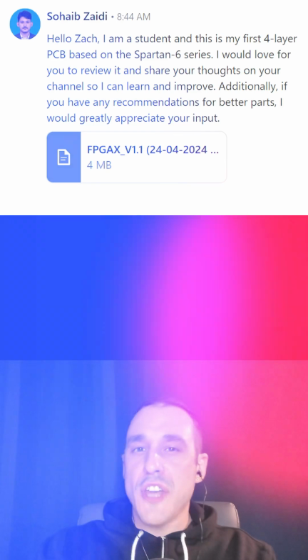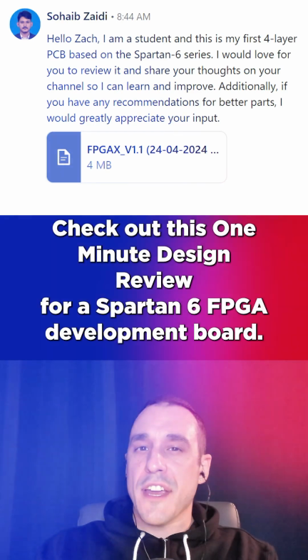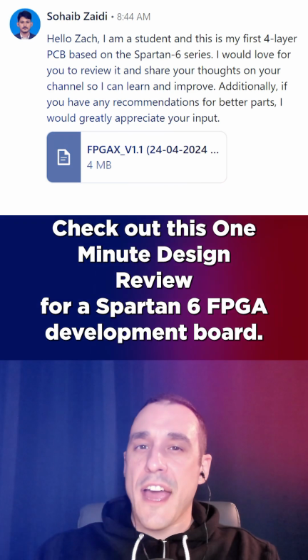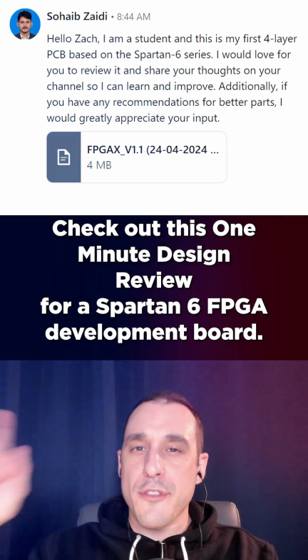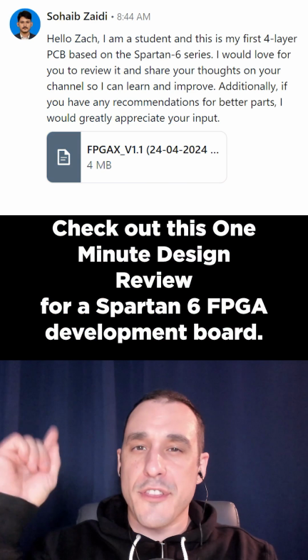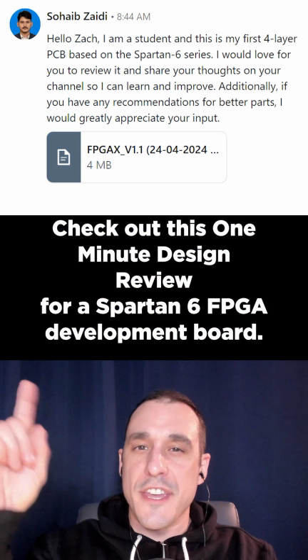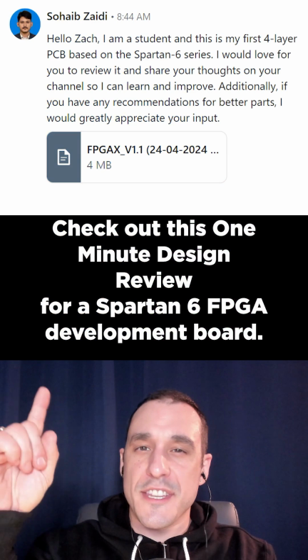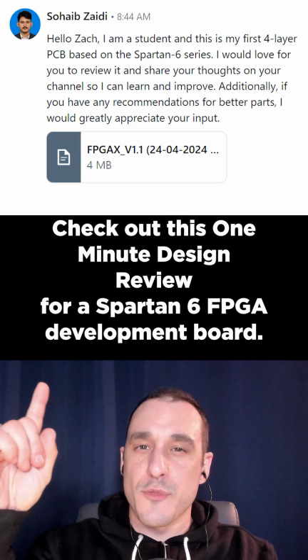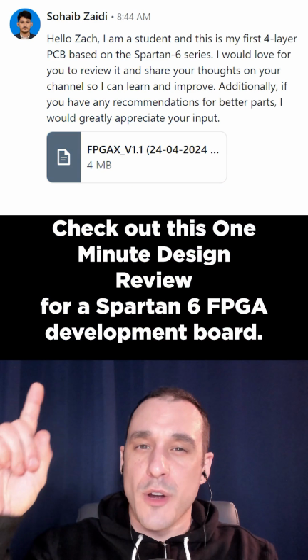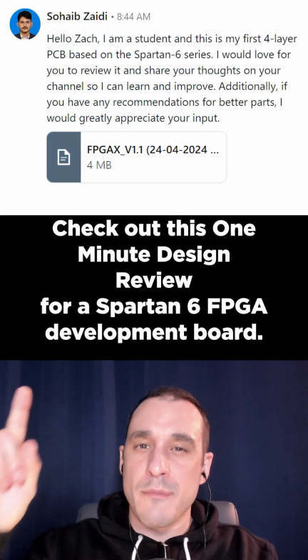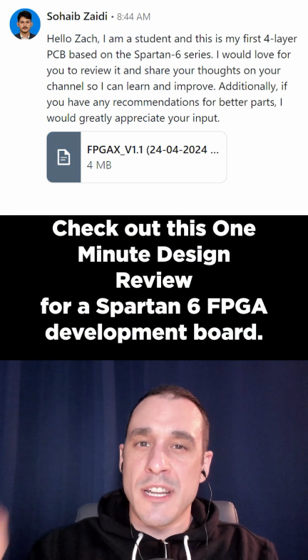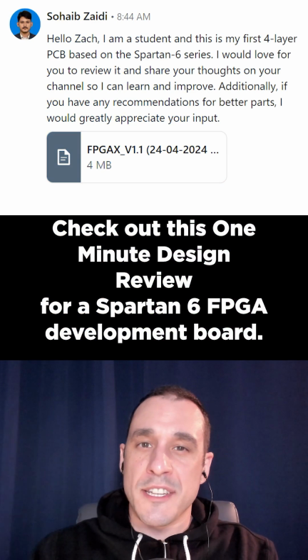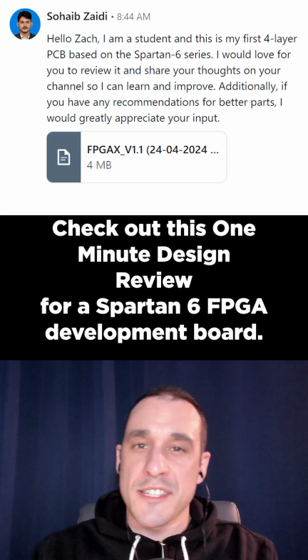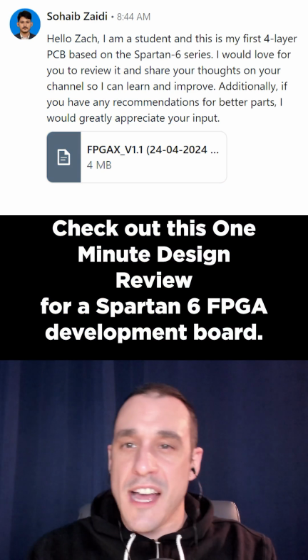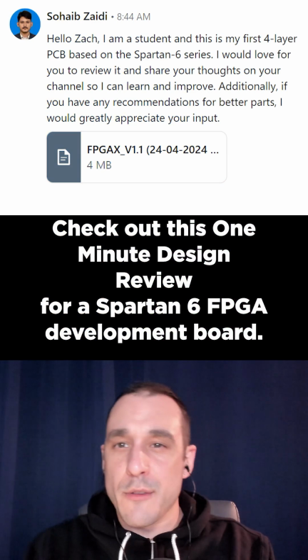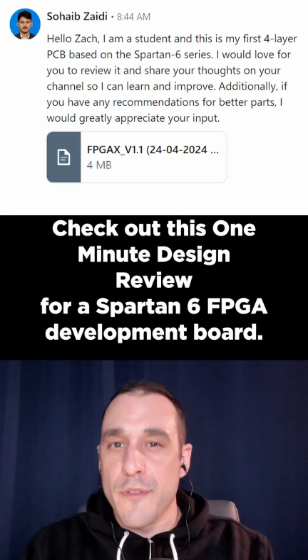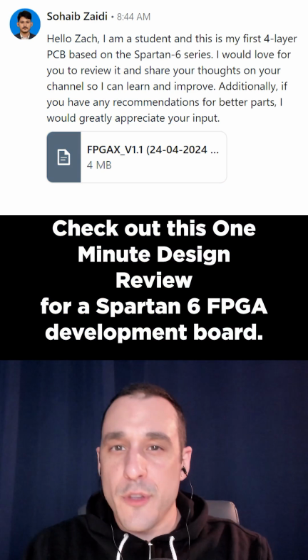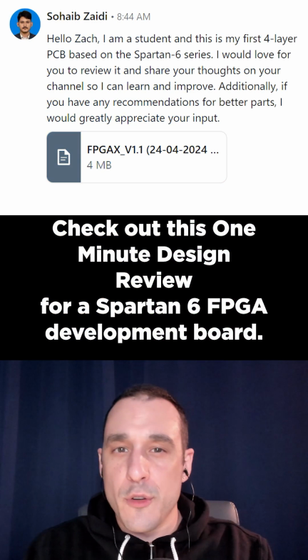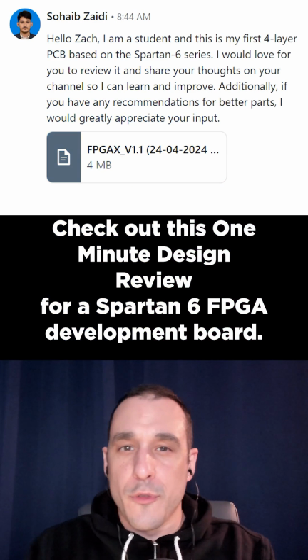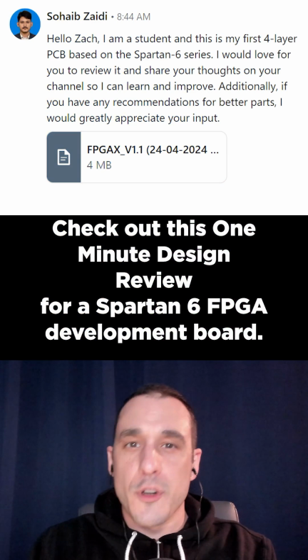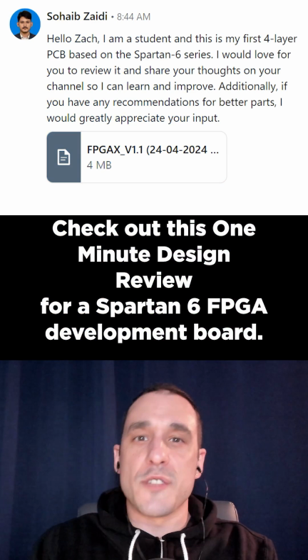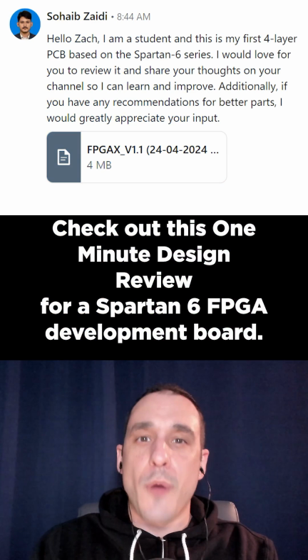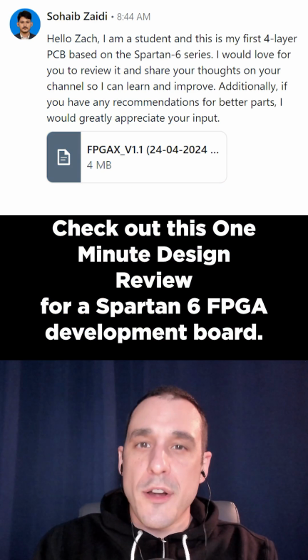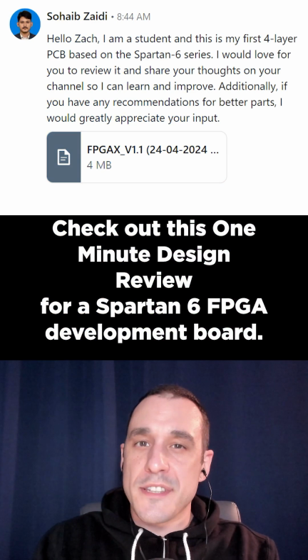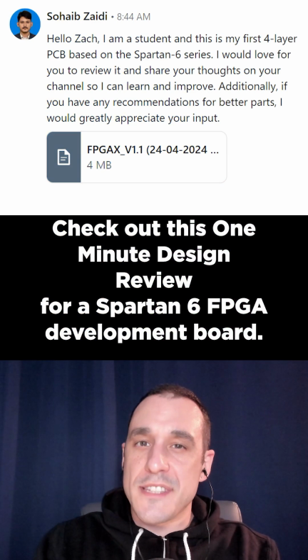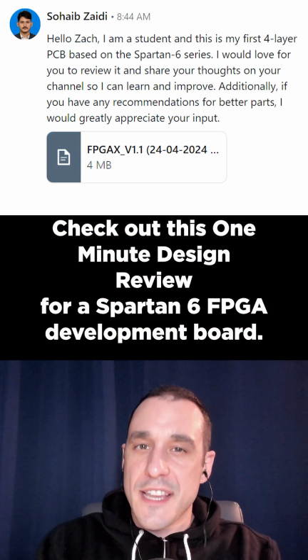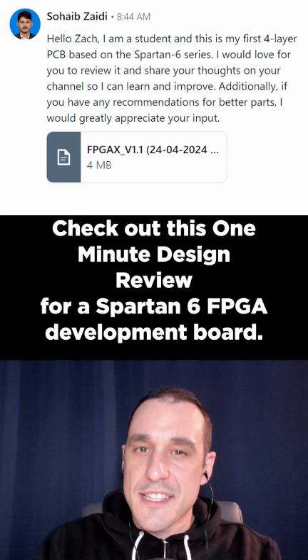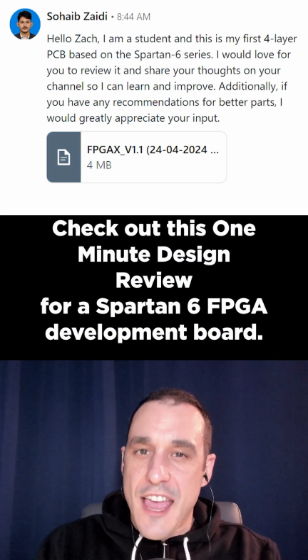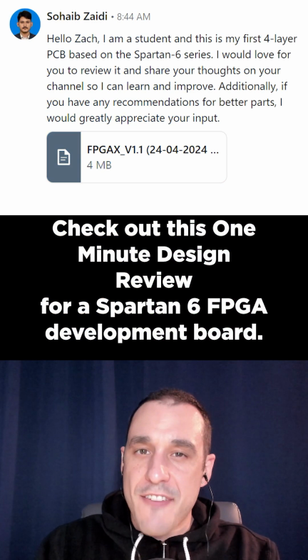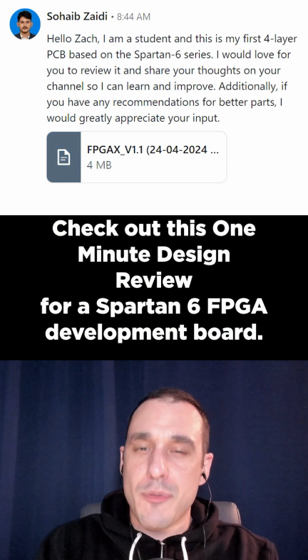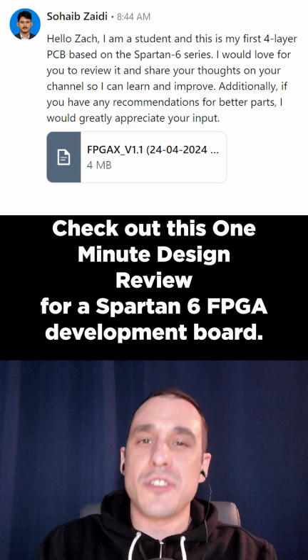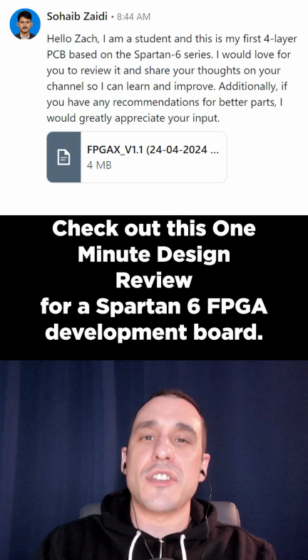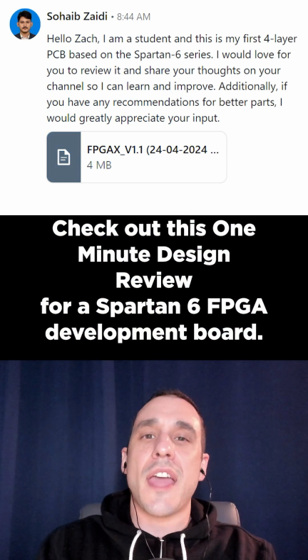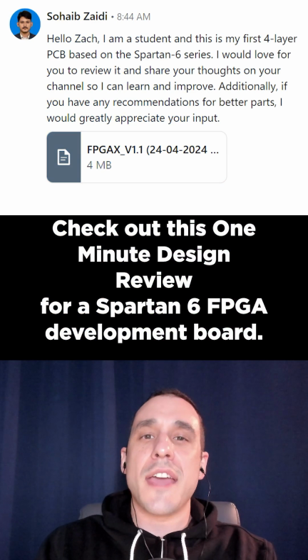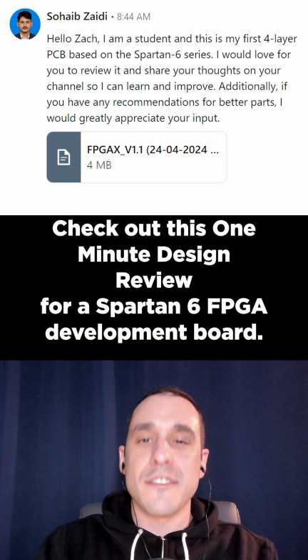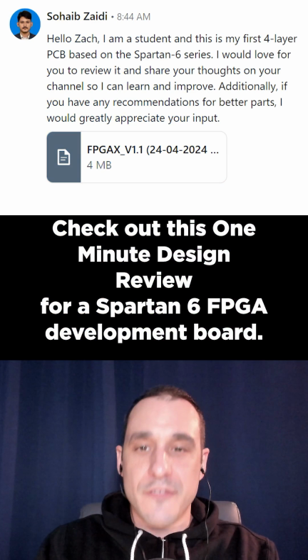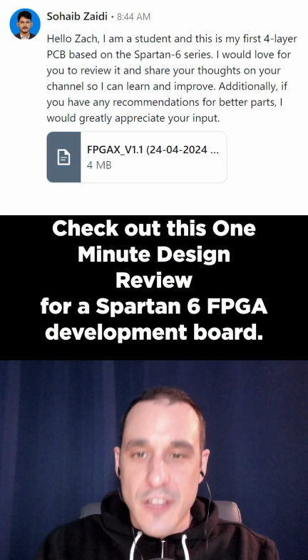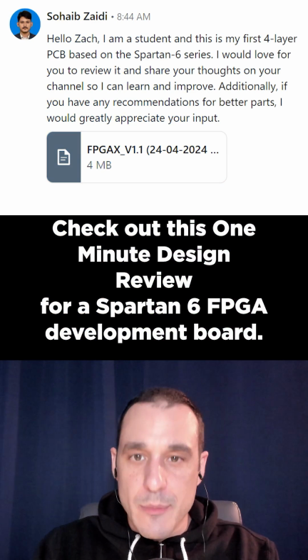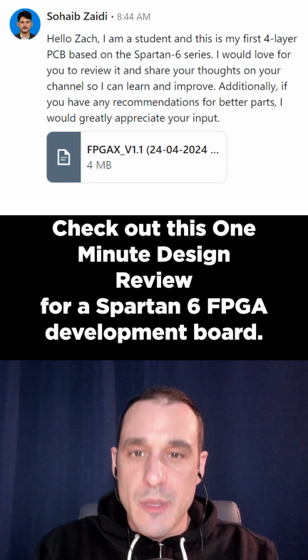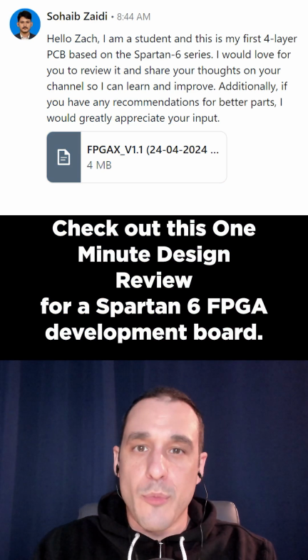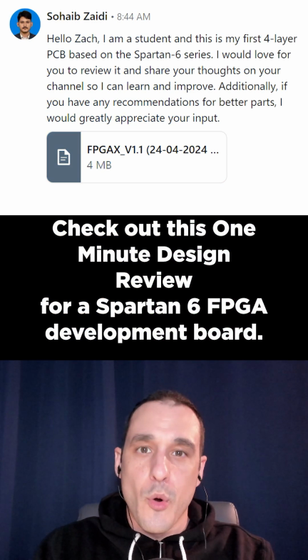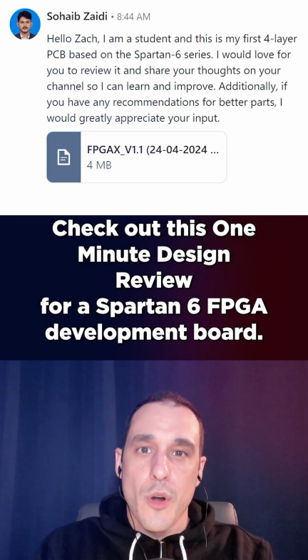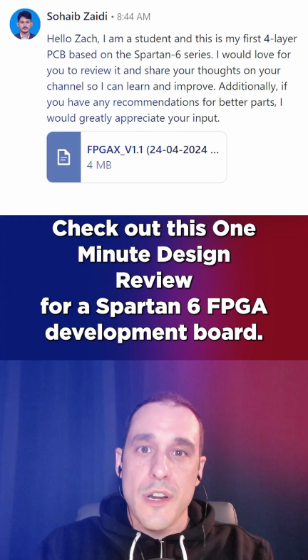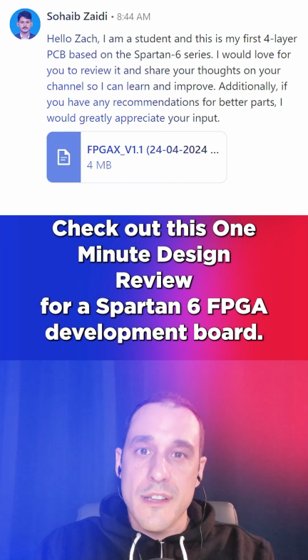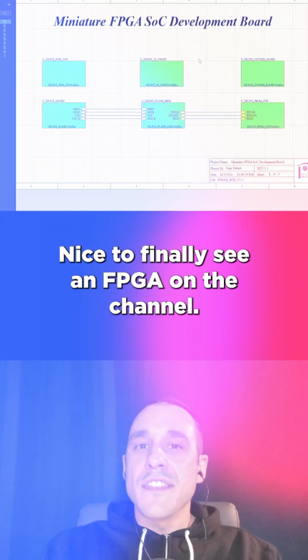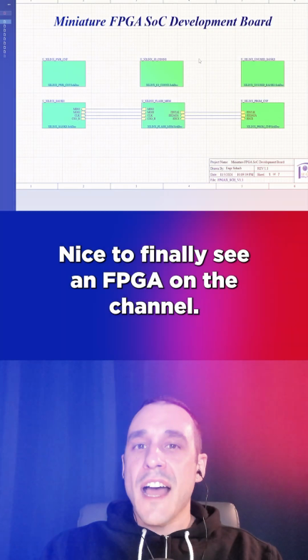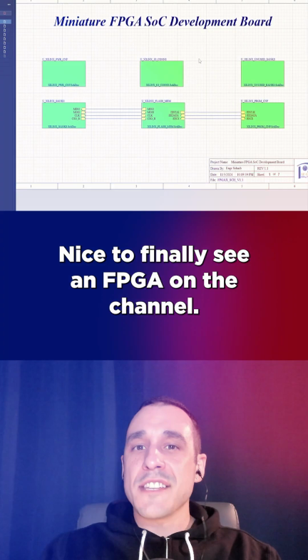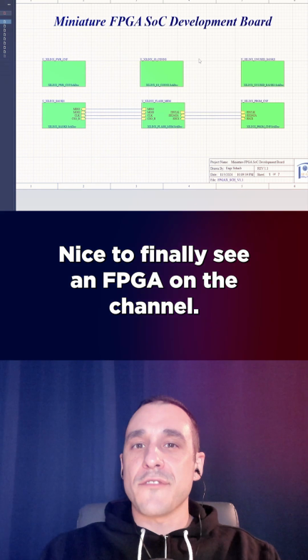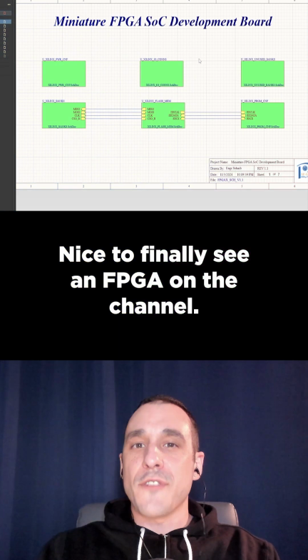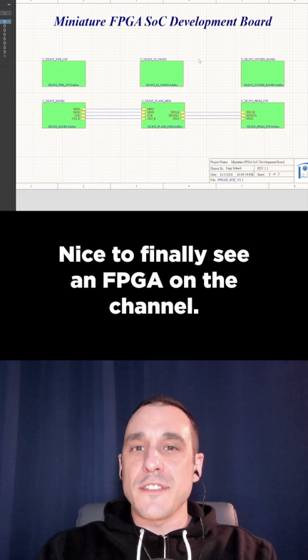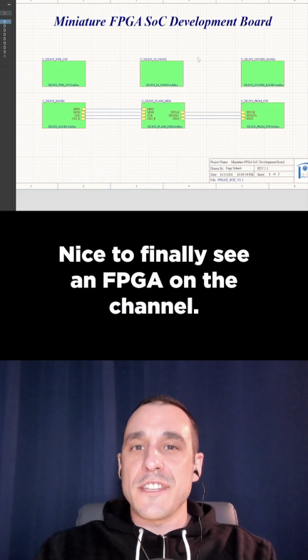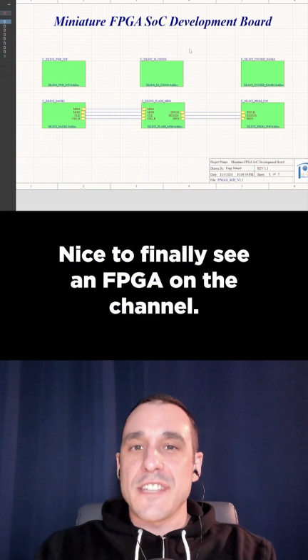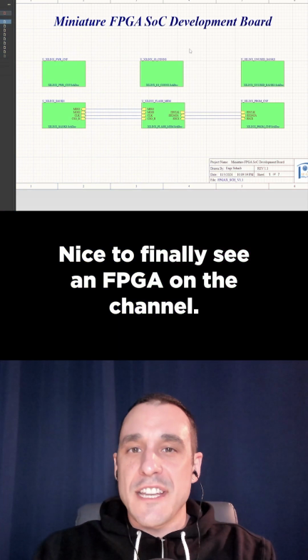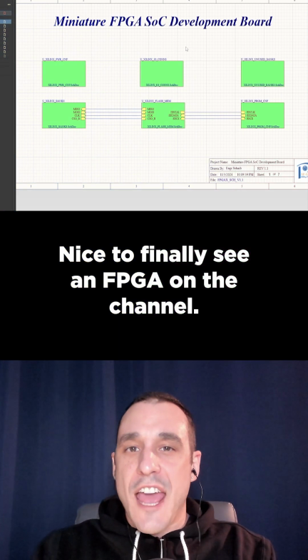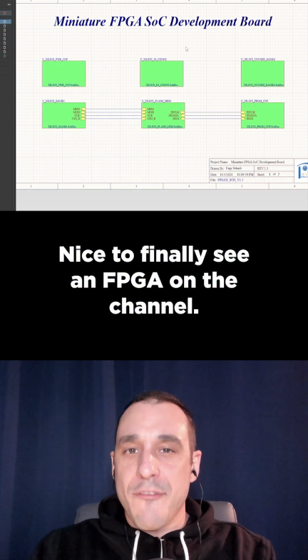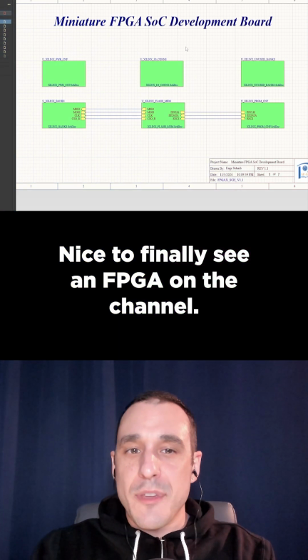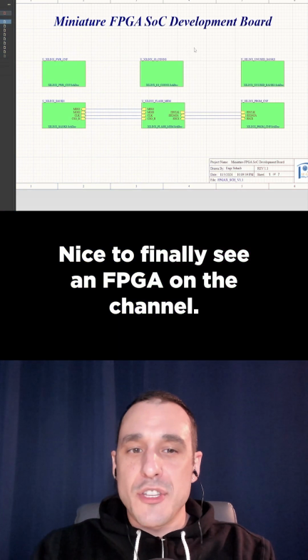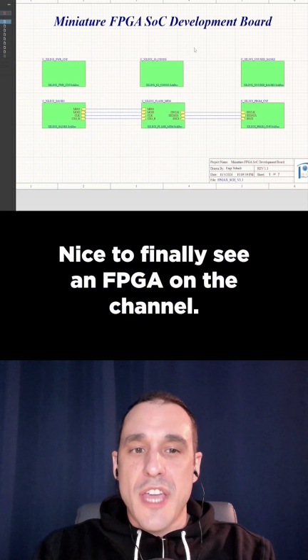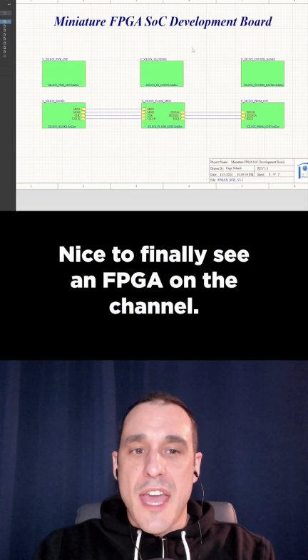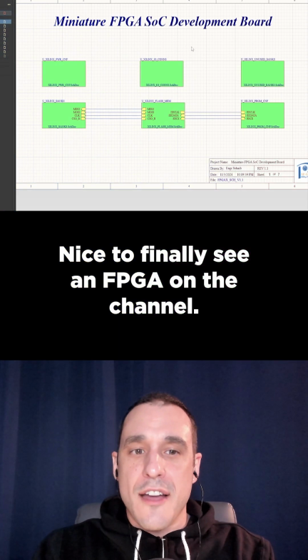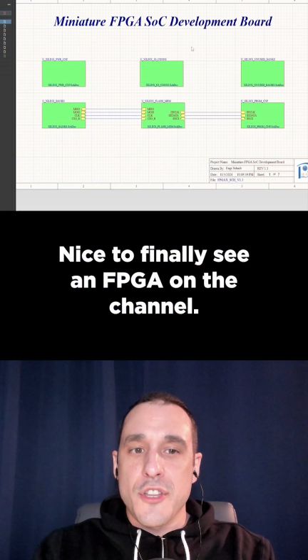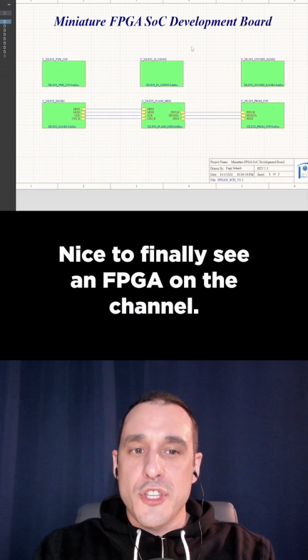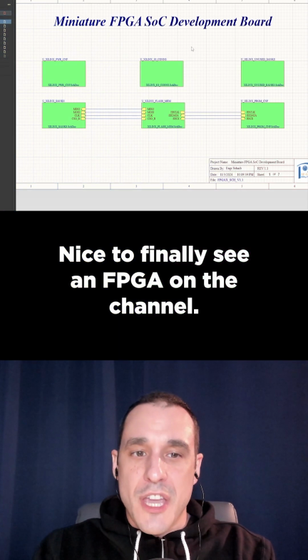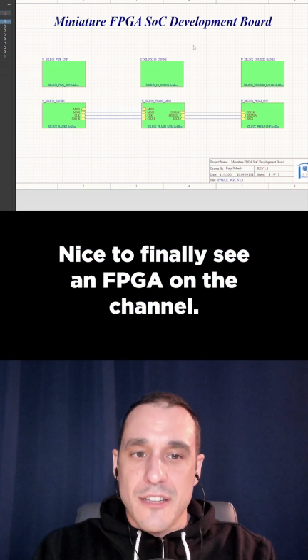Check out this one minute design review for a Spartan 6 FPGA development board. Nice to finally see an FPGA on the channel.